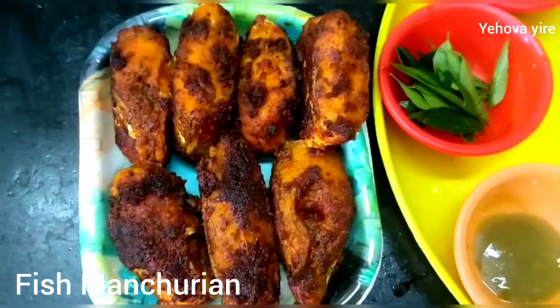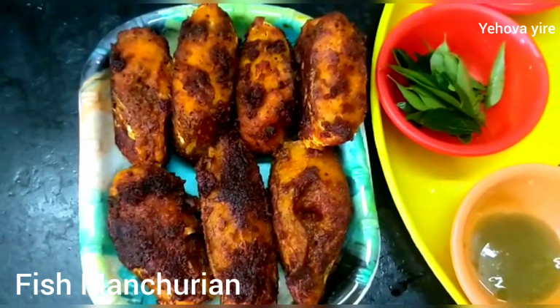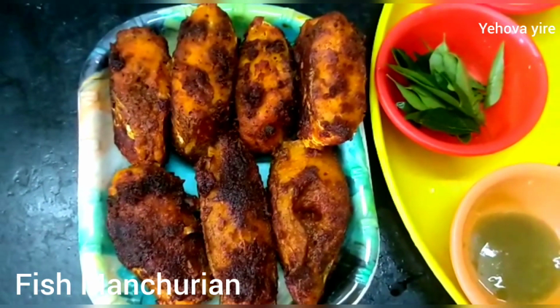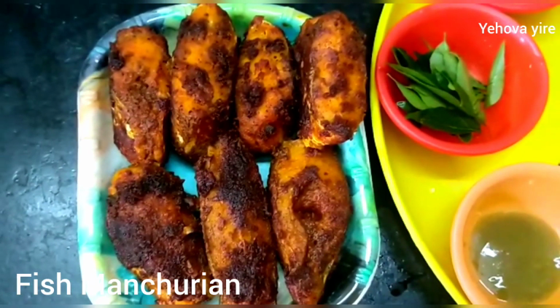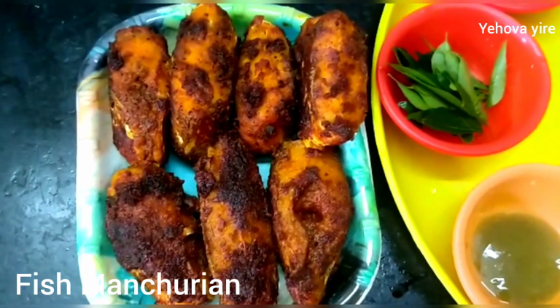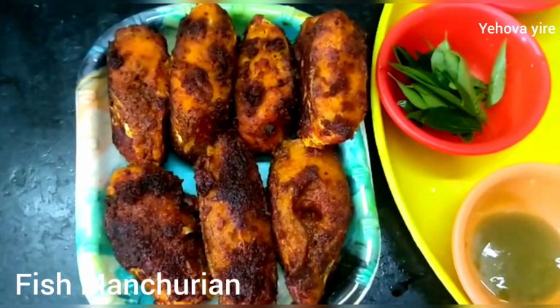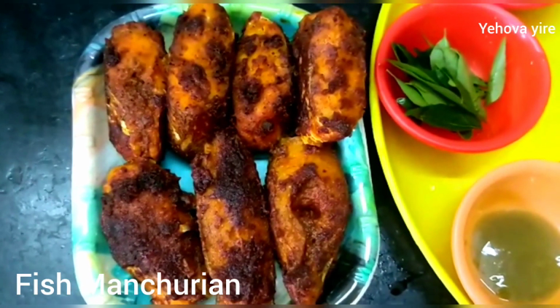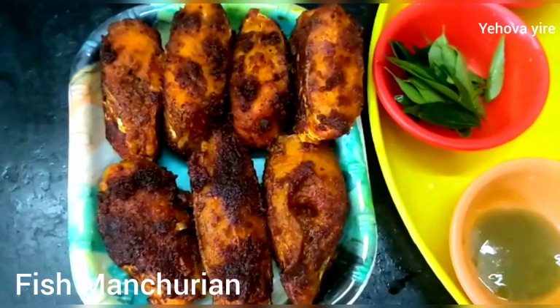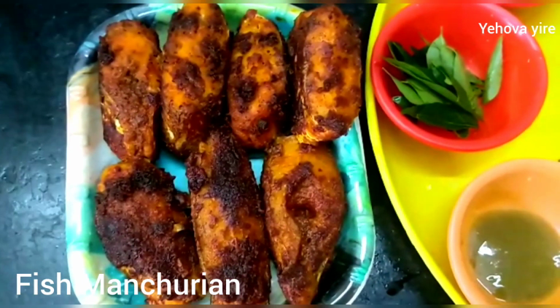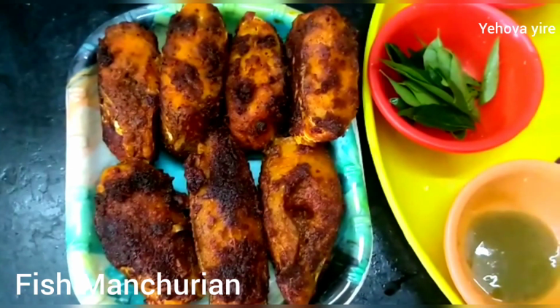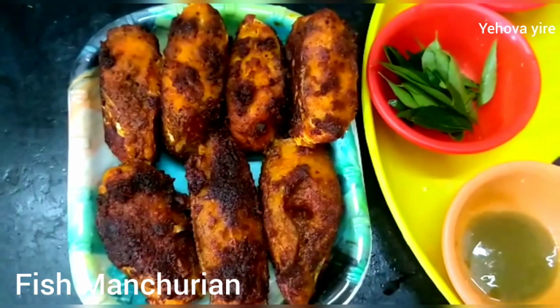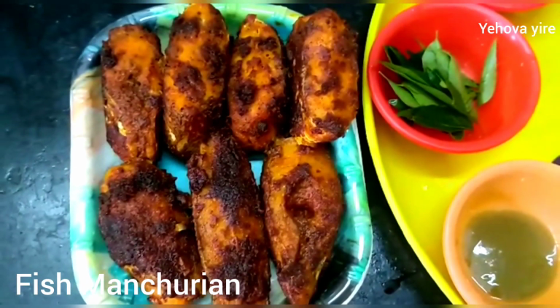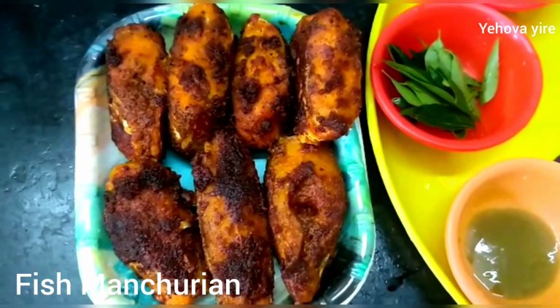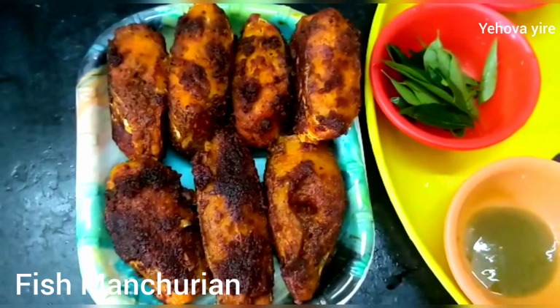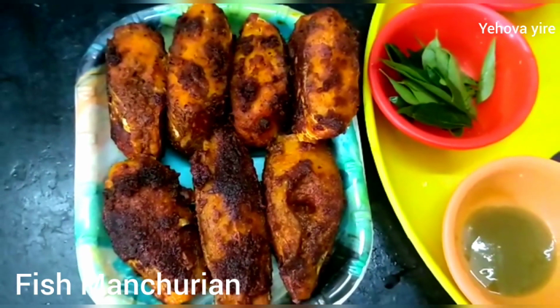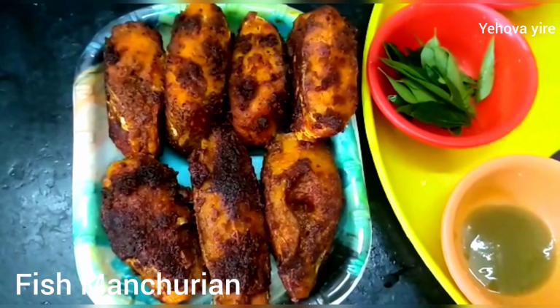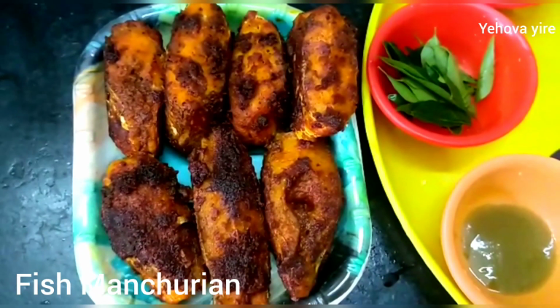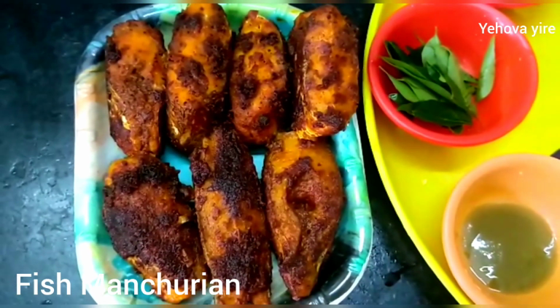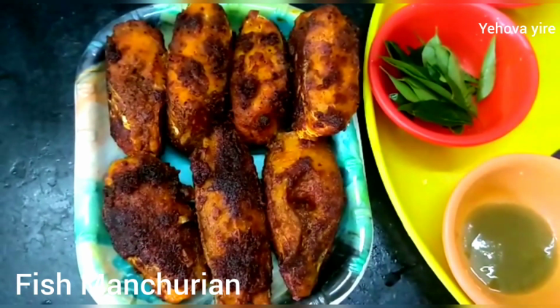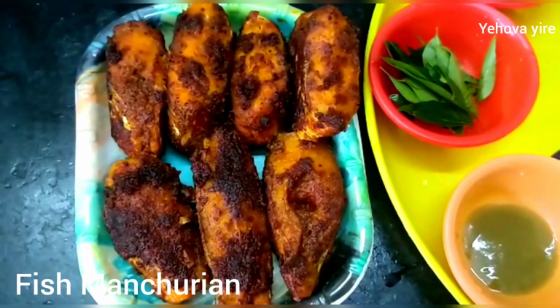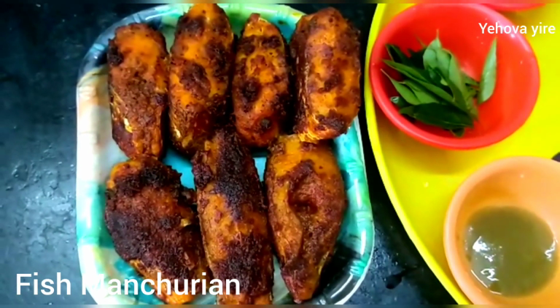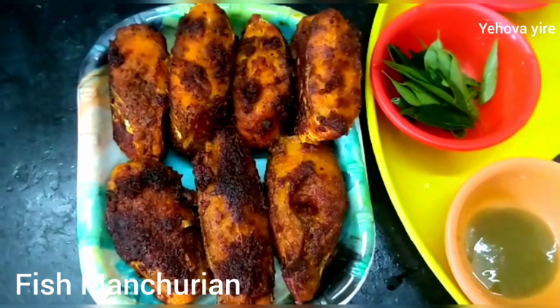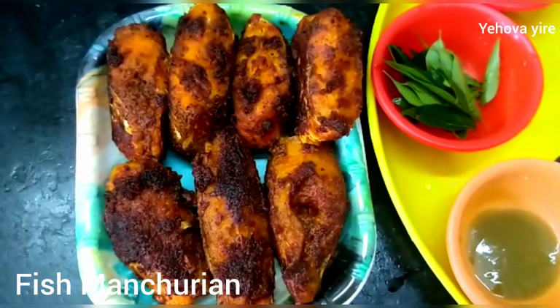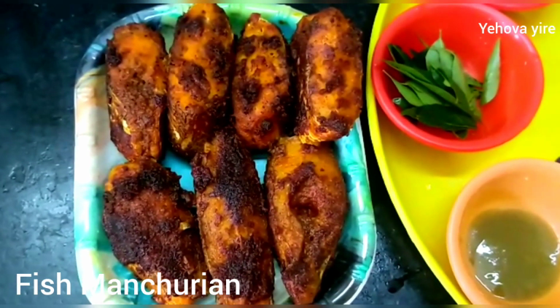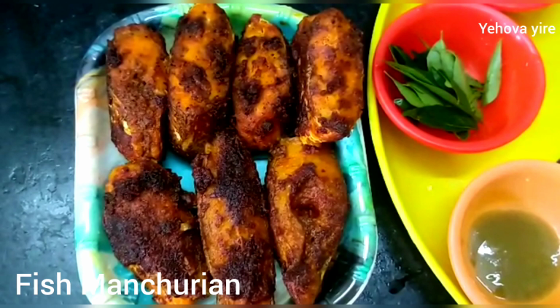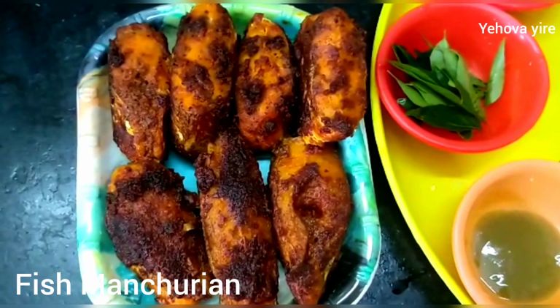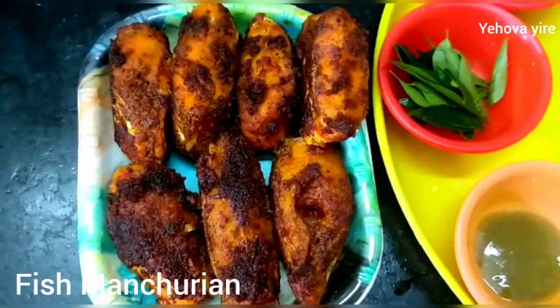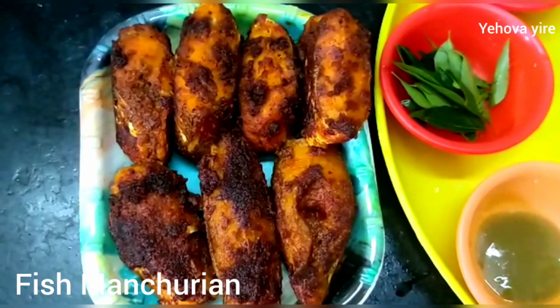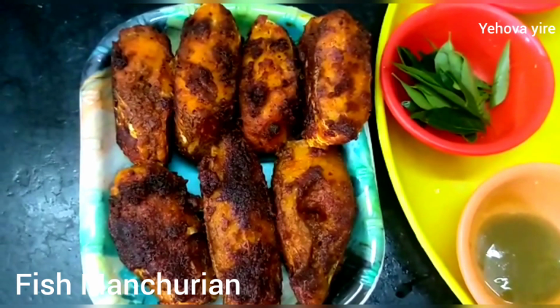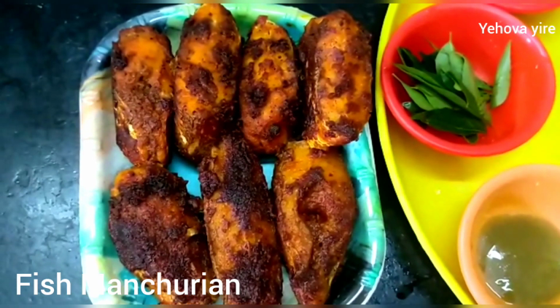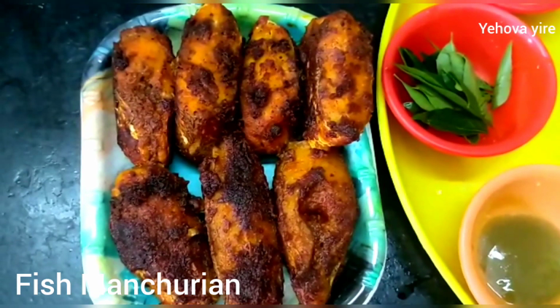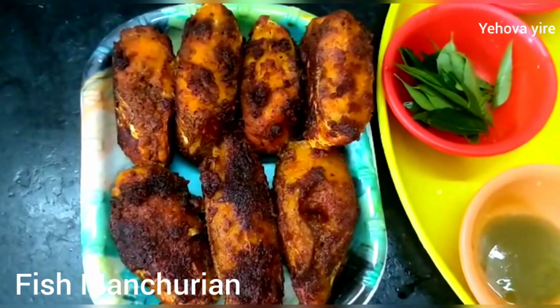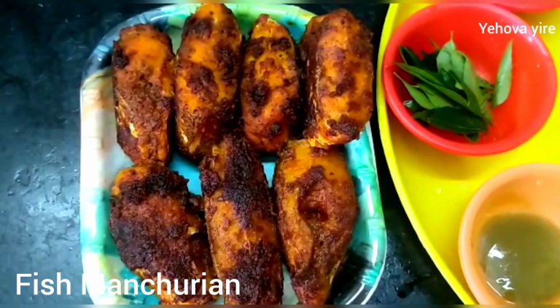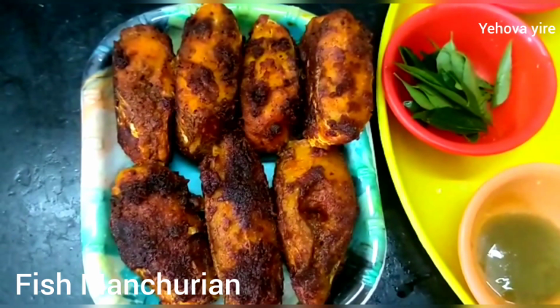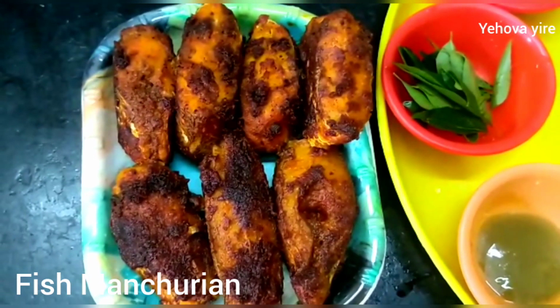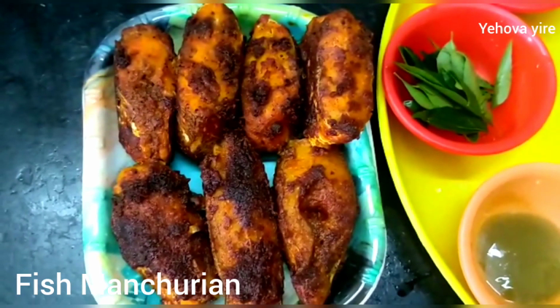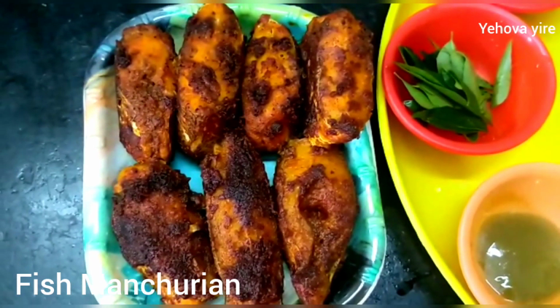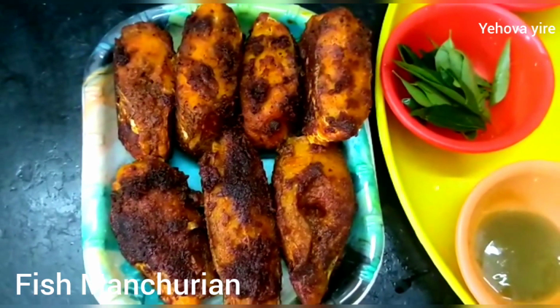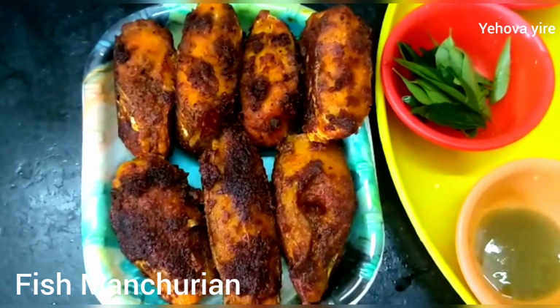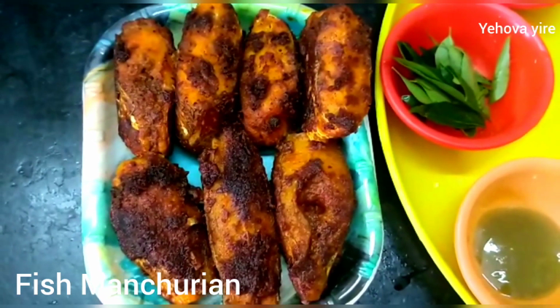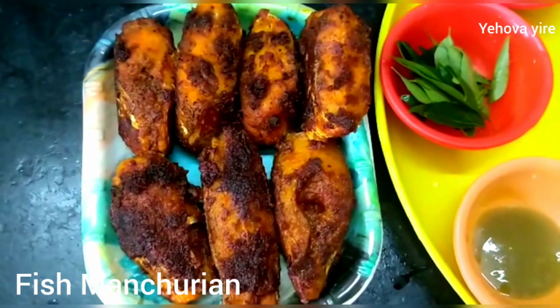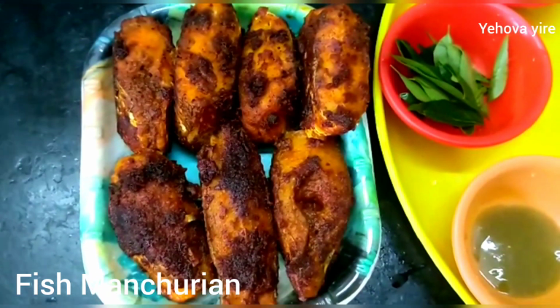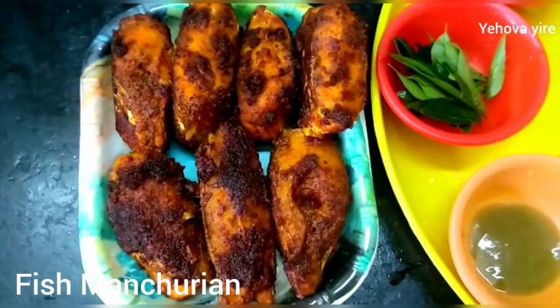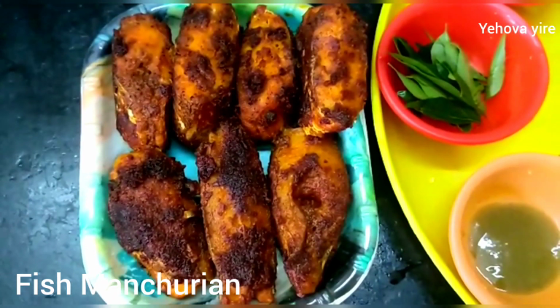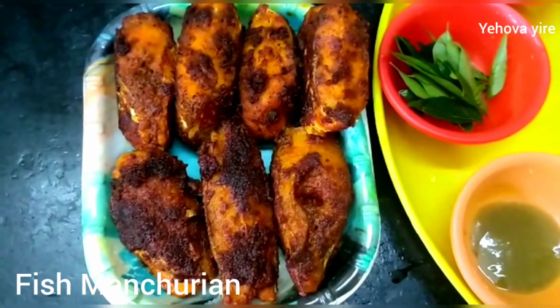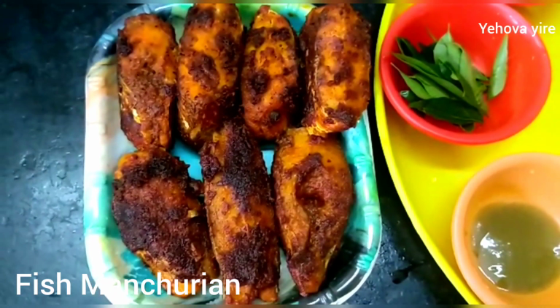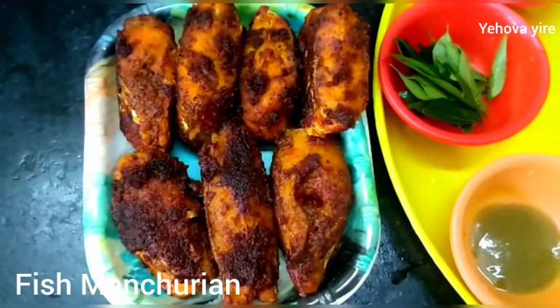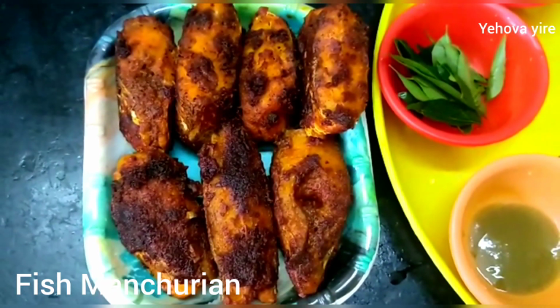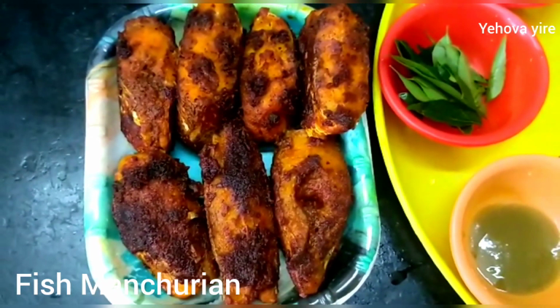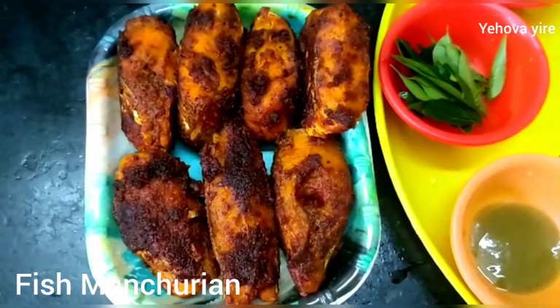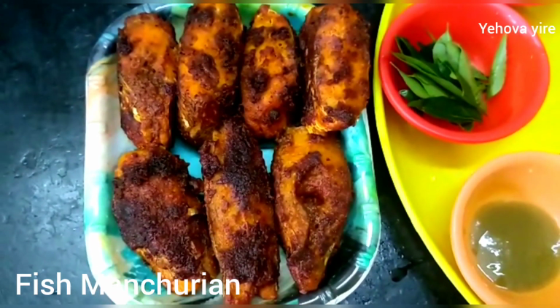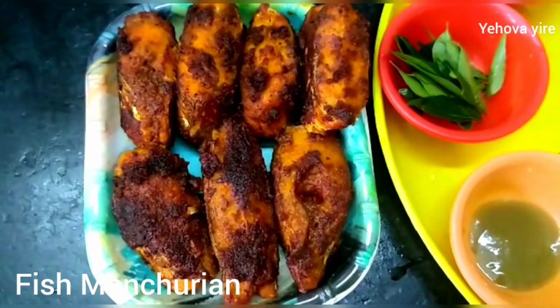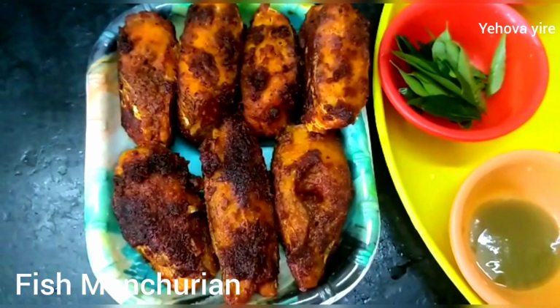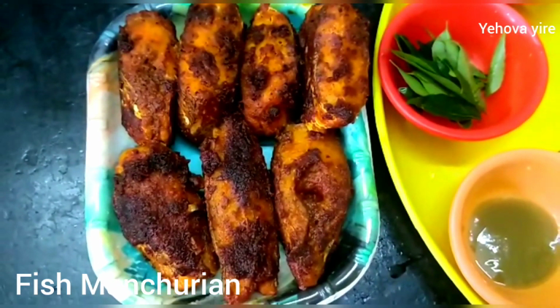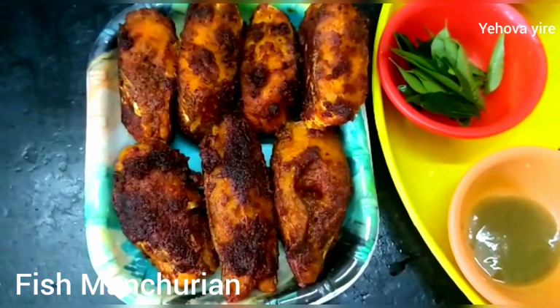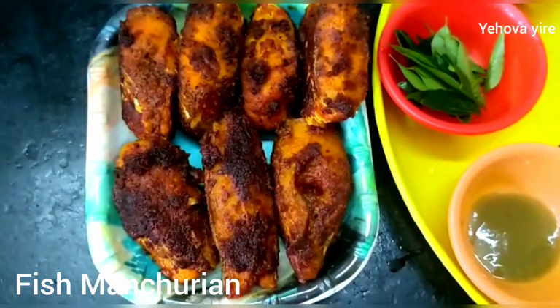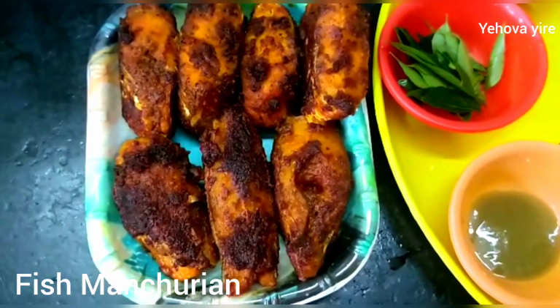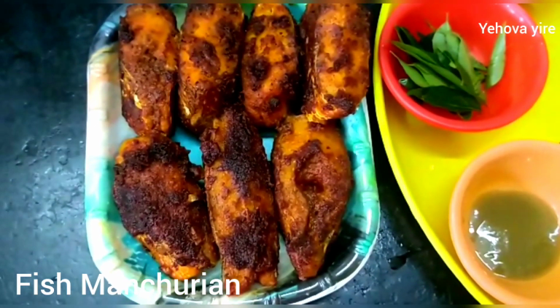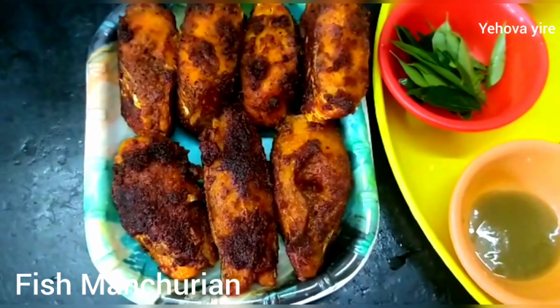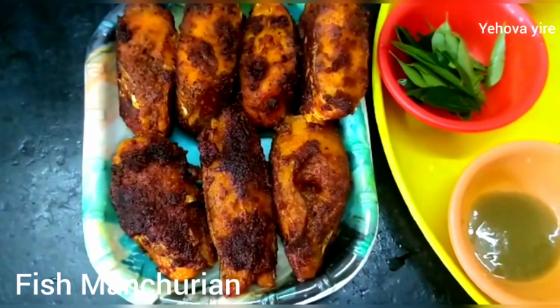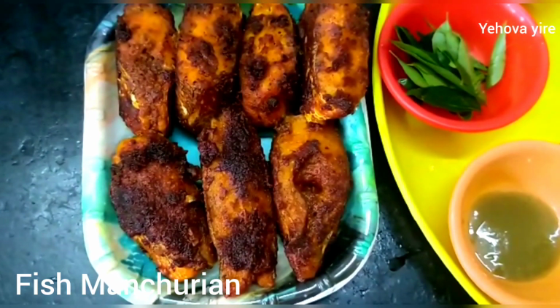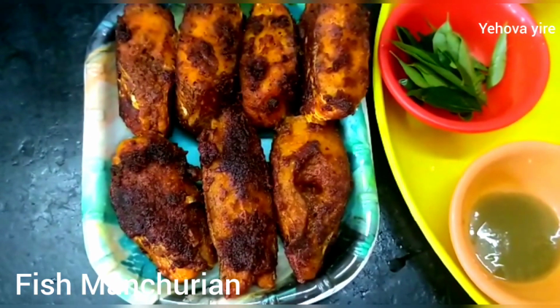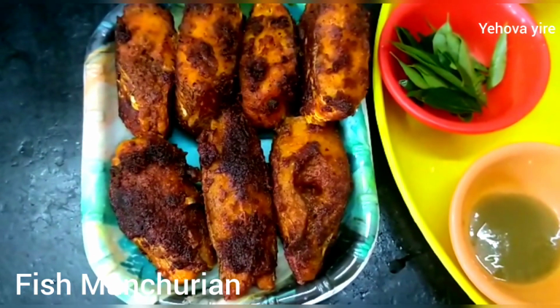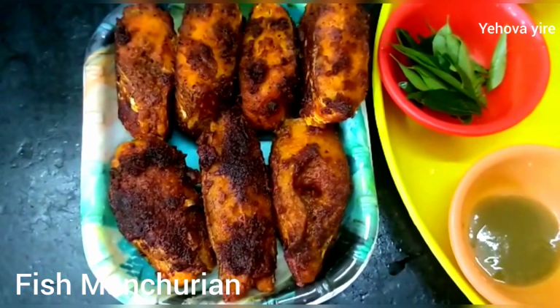Hi friends, welcome back to everybody at the Raytip channel. I am going to show you how to eat a fish and the ingredients.